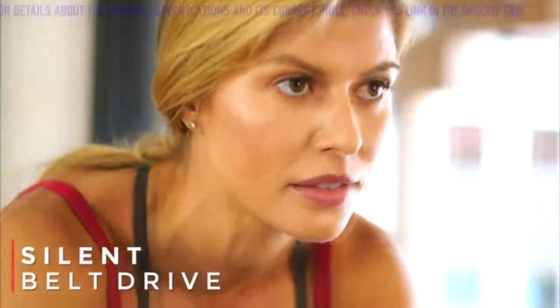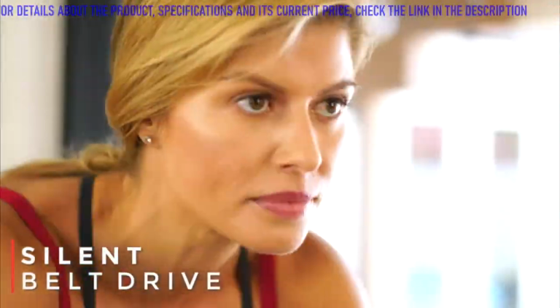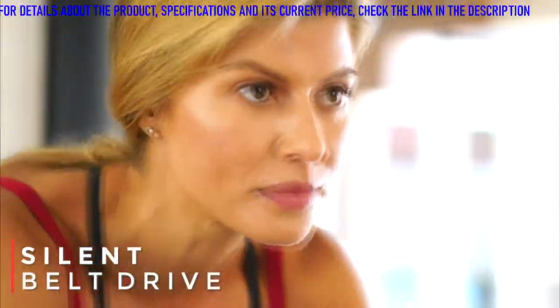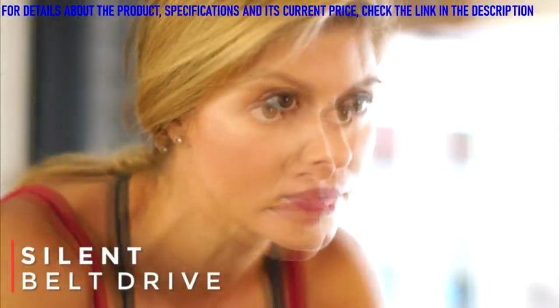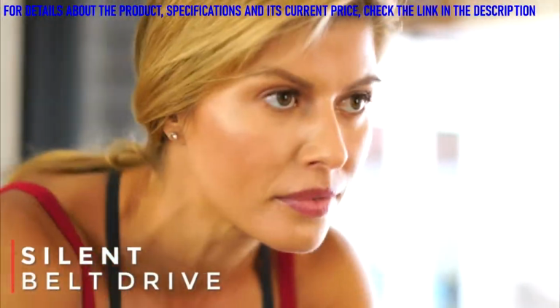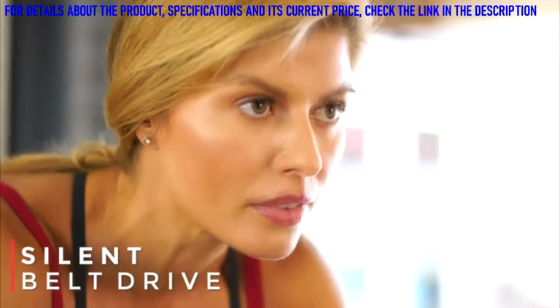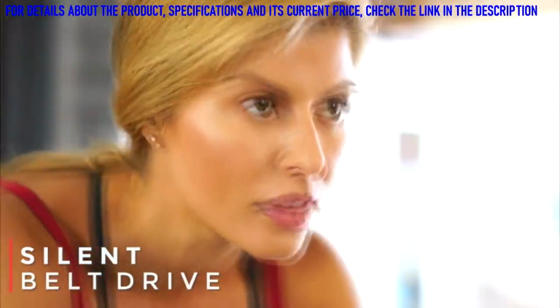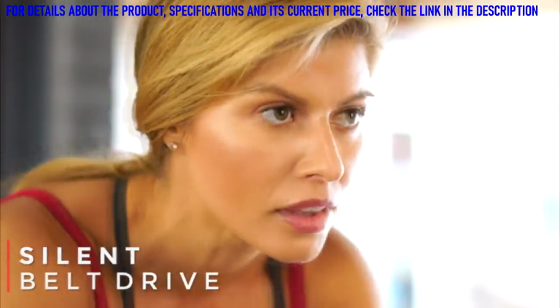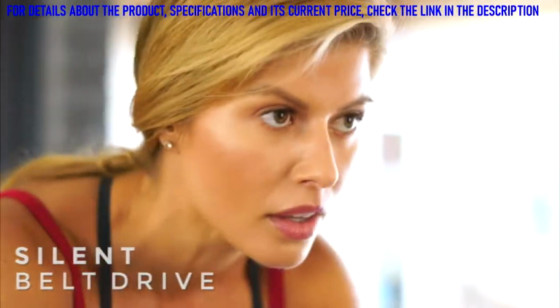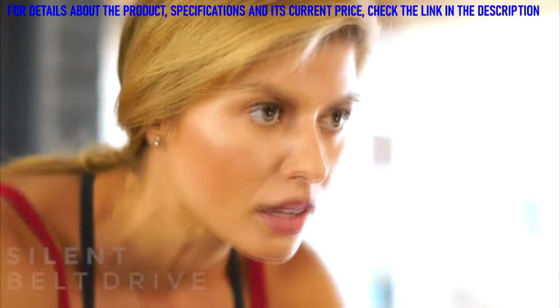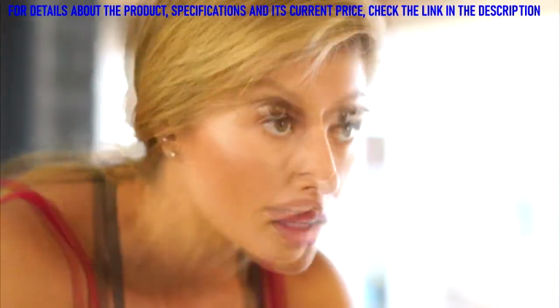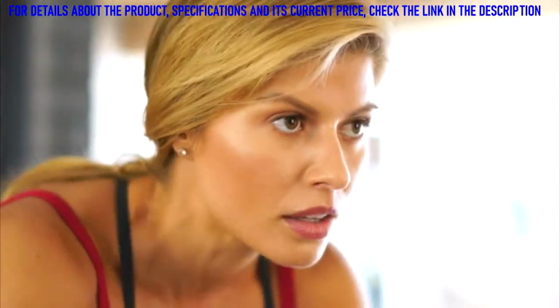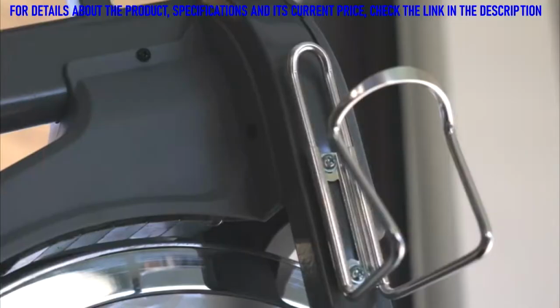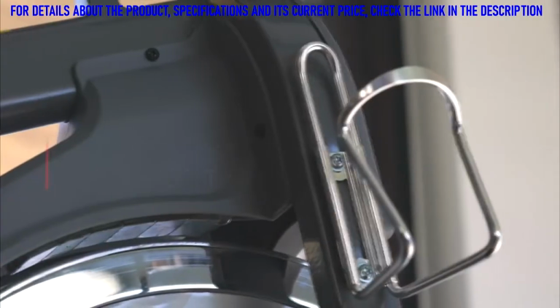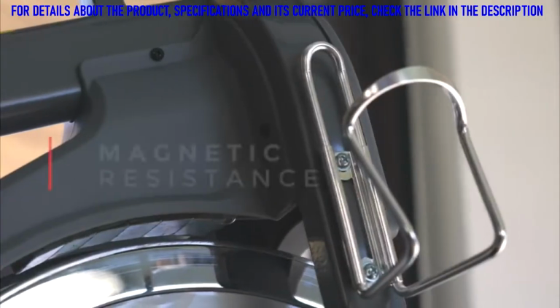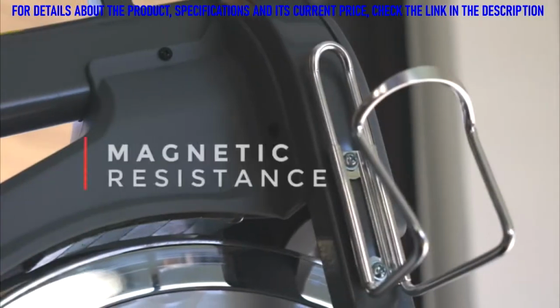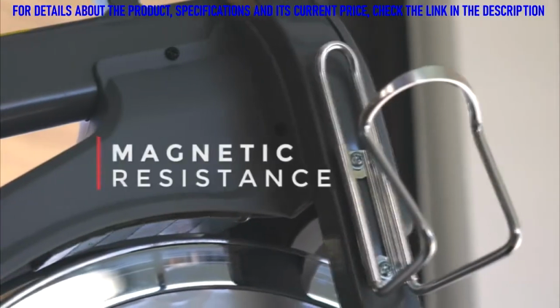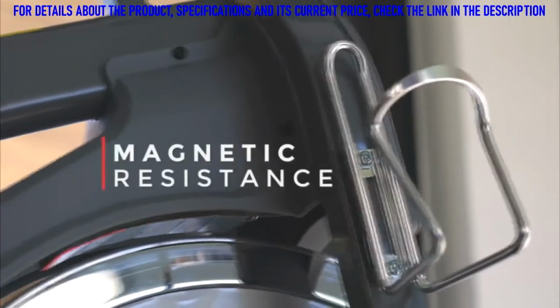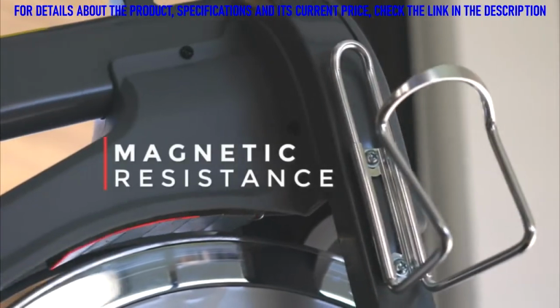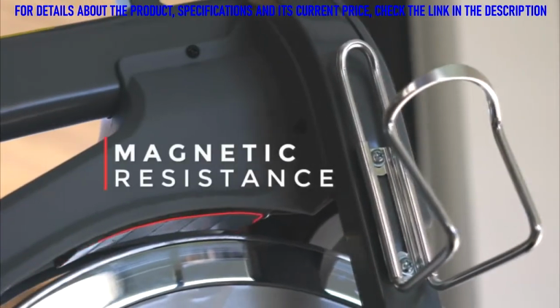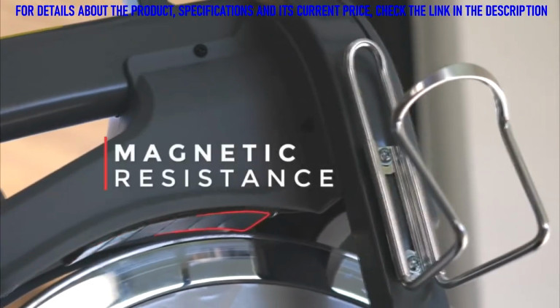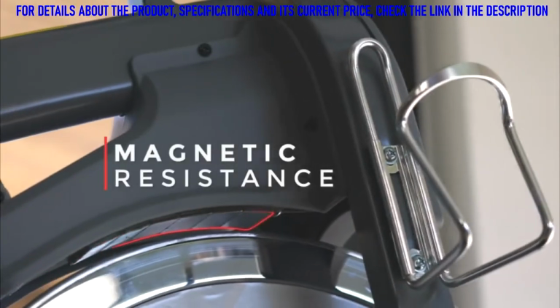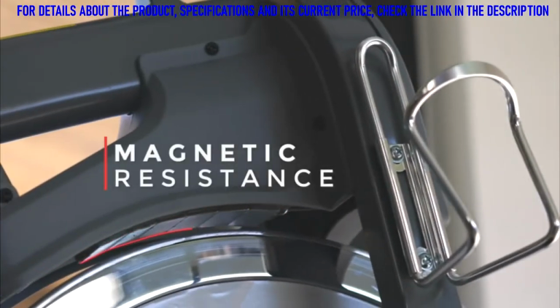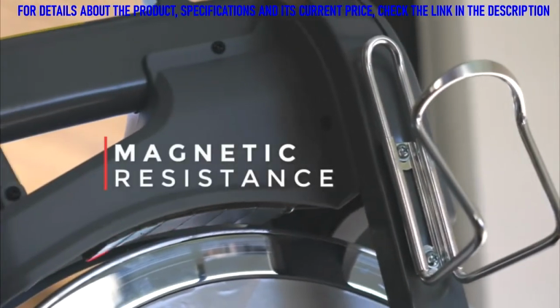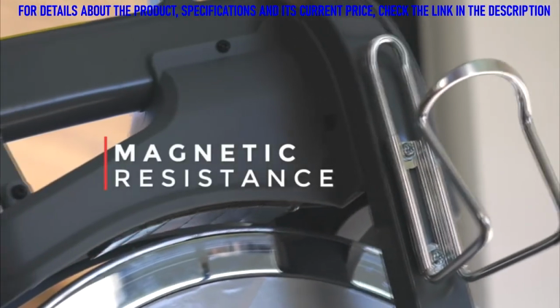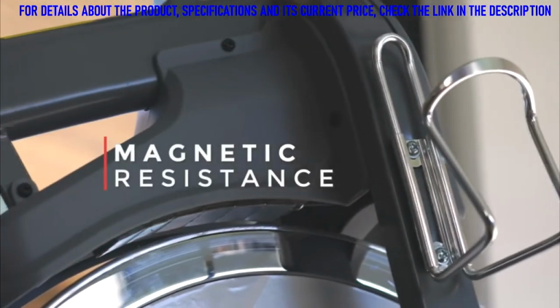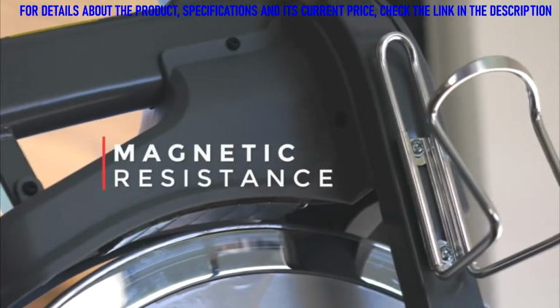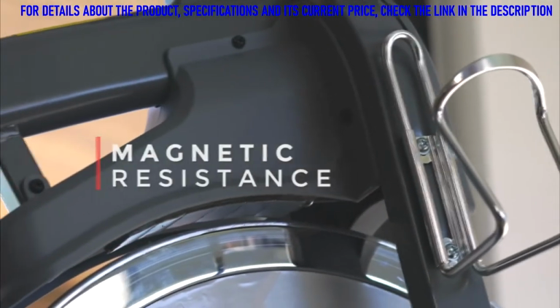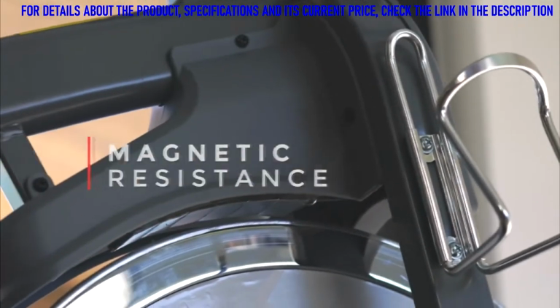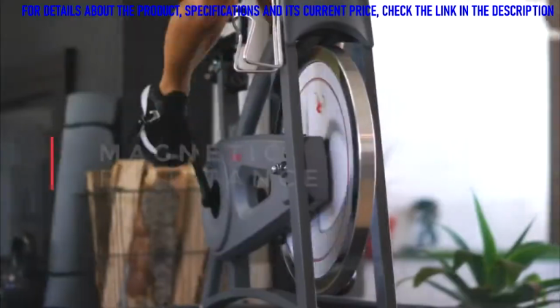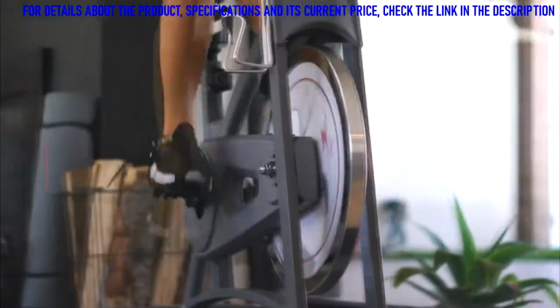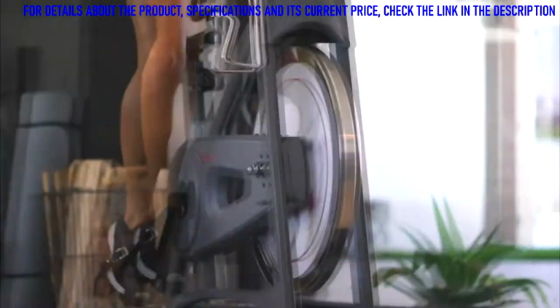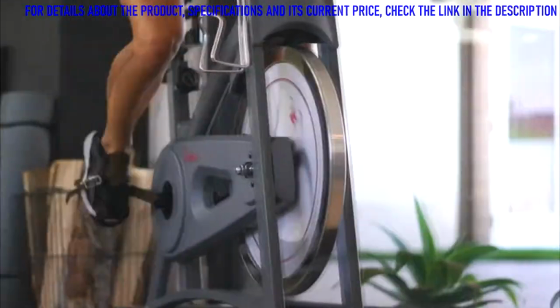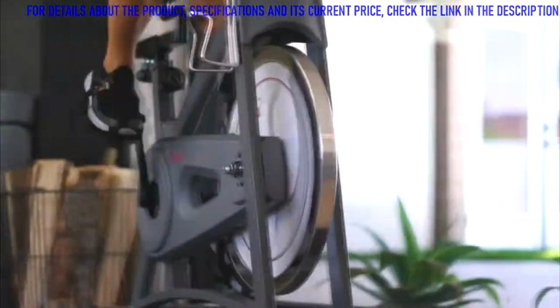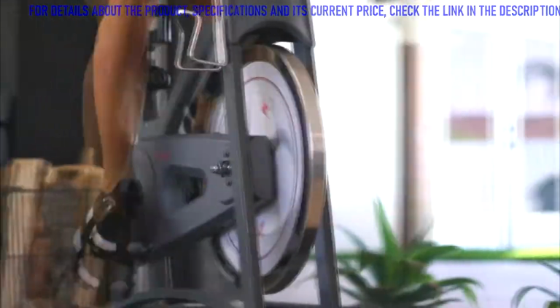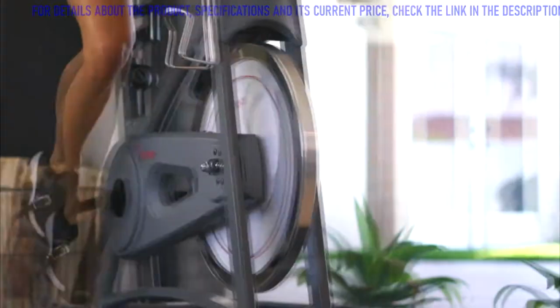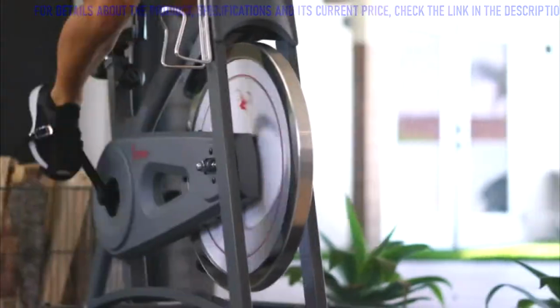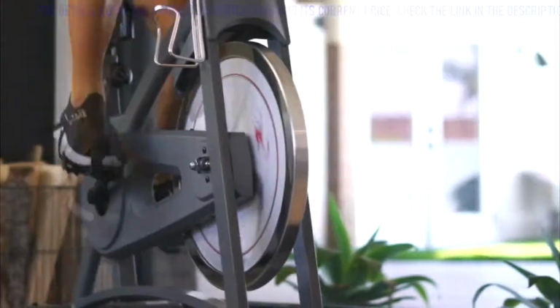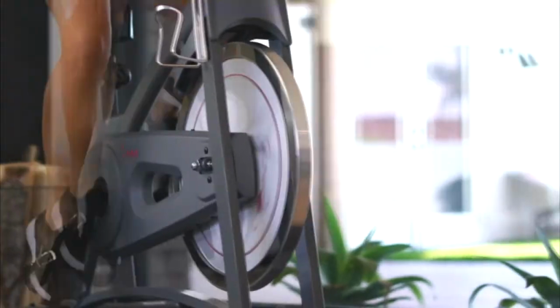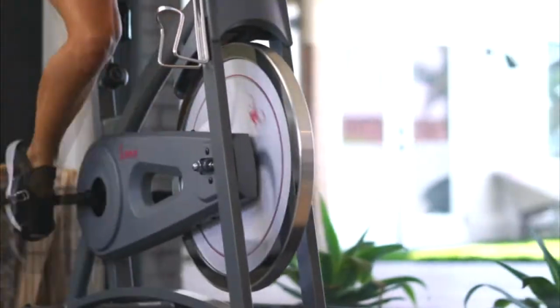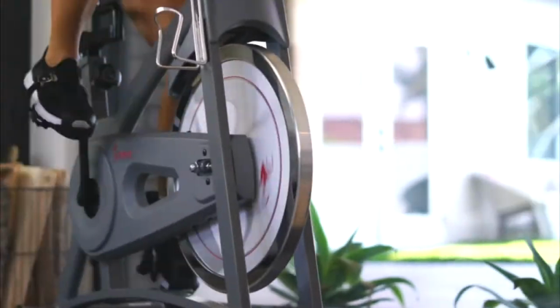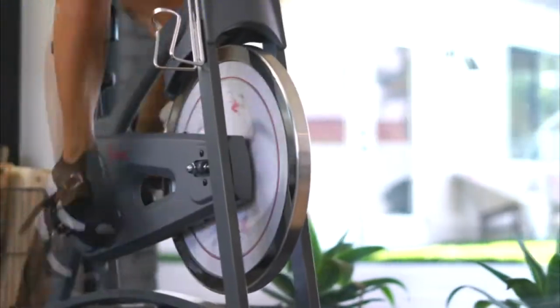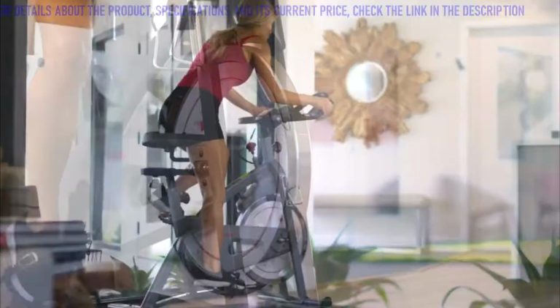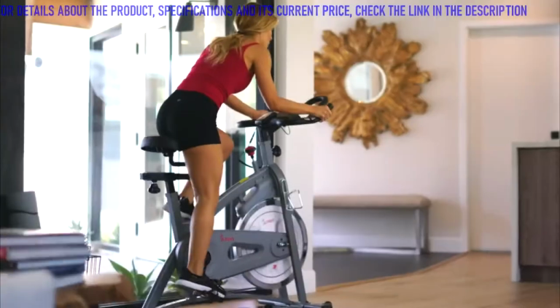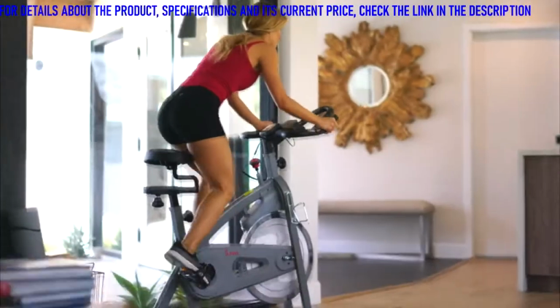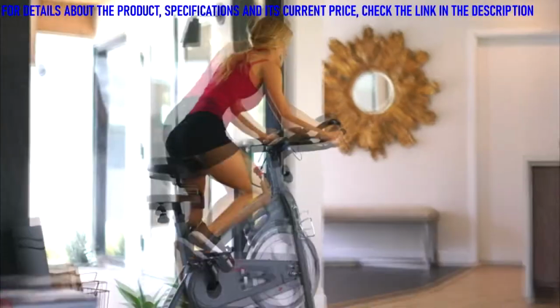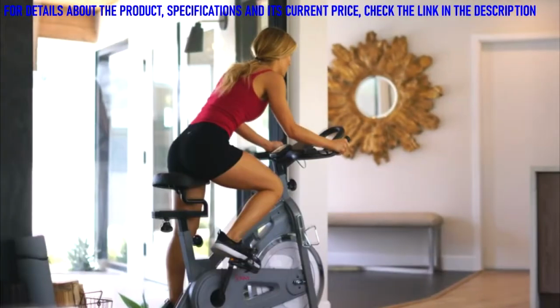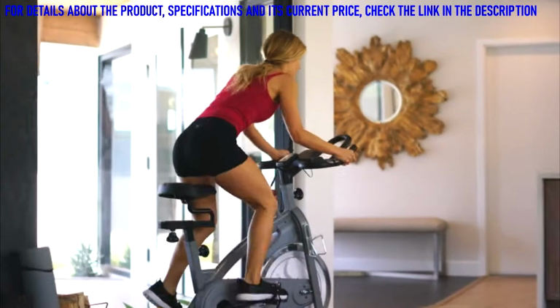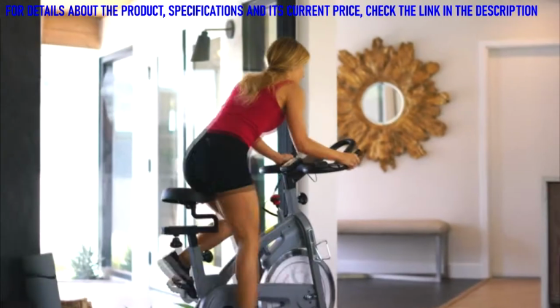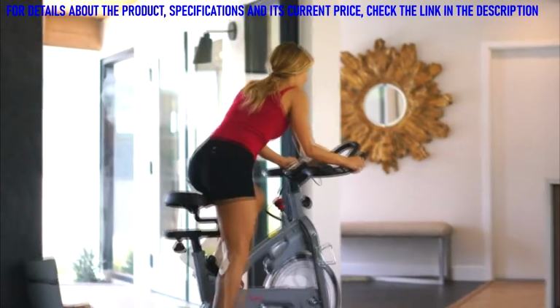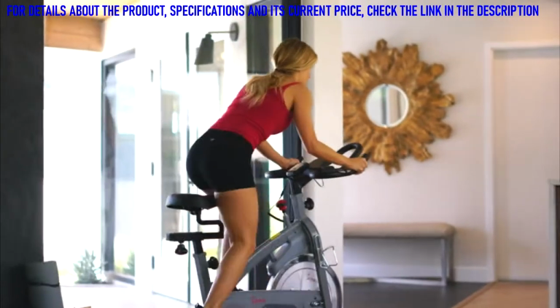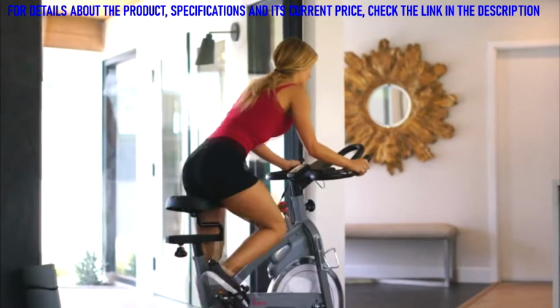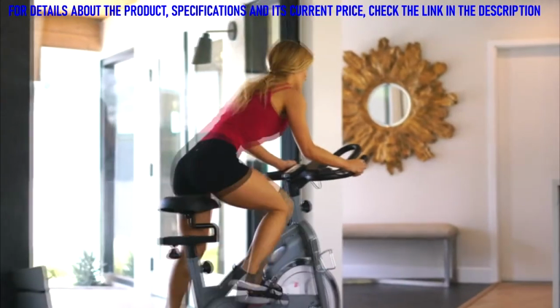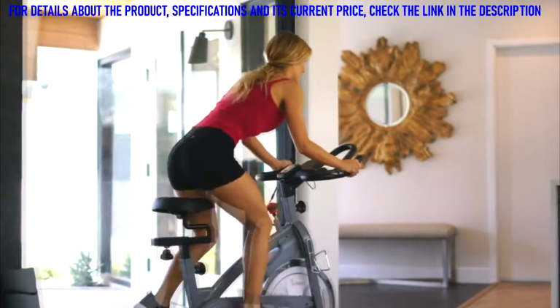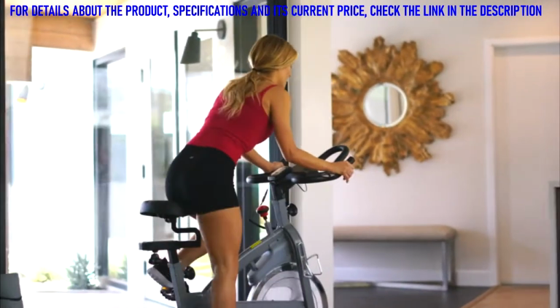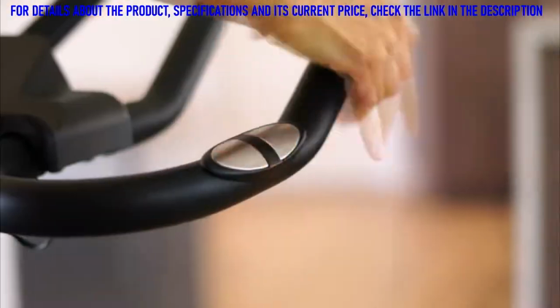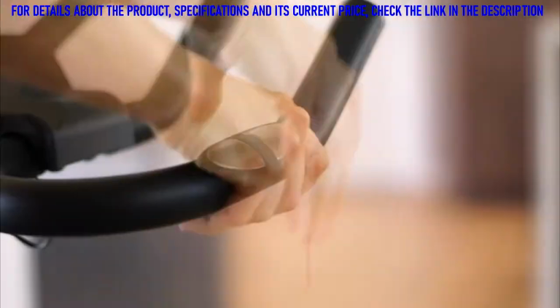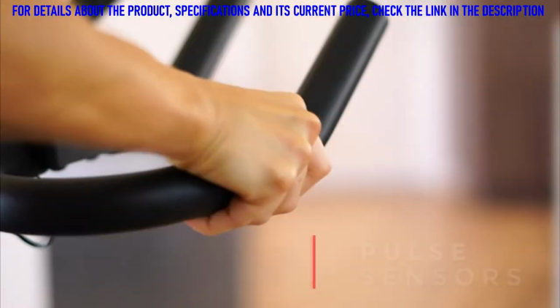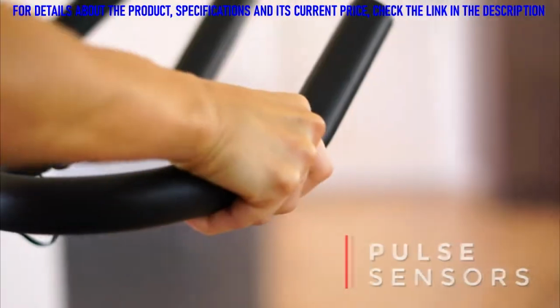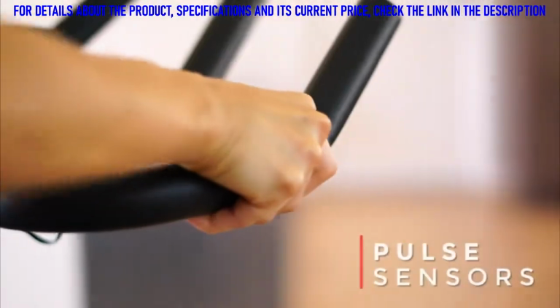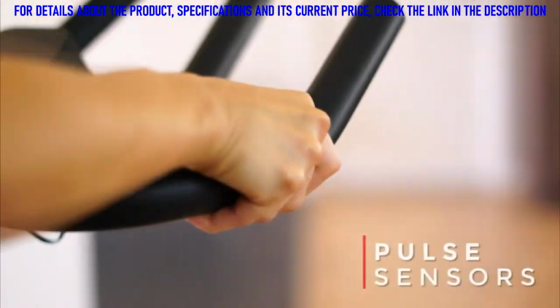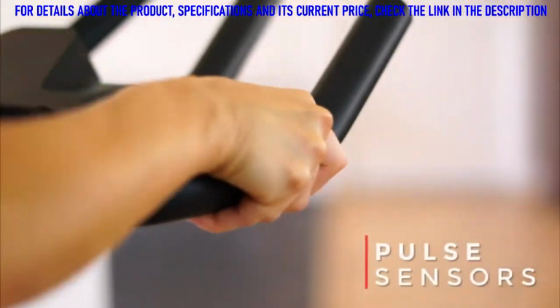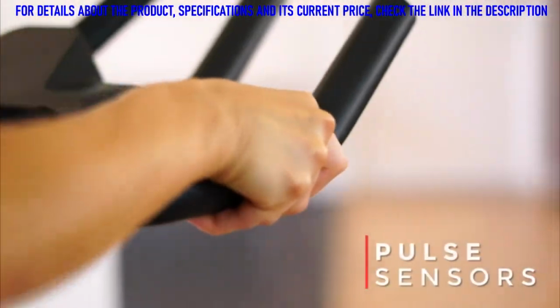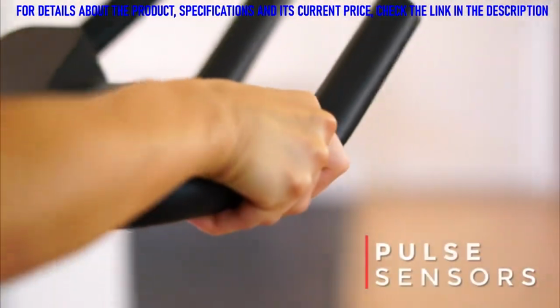A near-silent, smooth belt drive paired with a 28.5-pound flywheel create a comfortable, quiet environment.